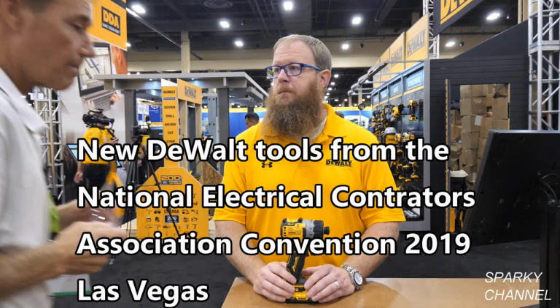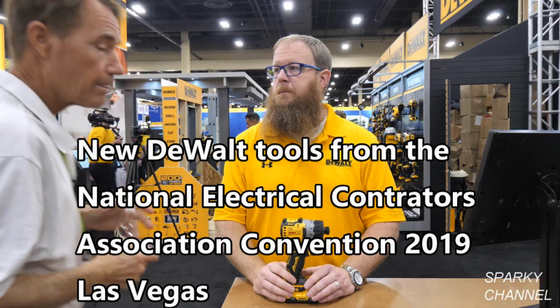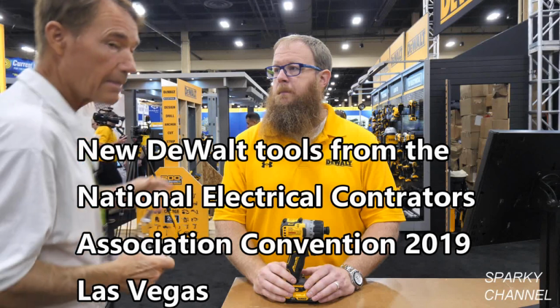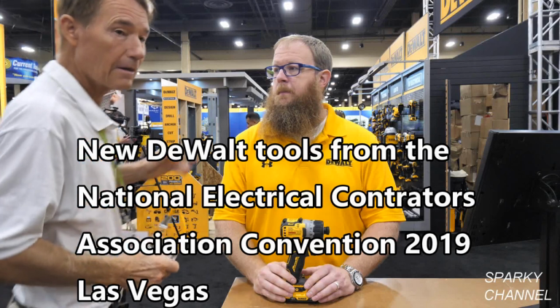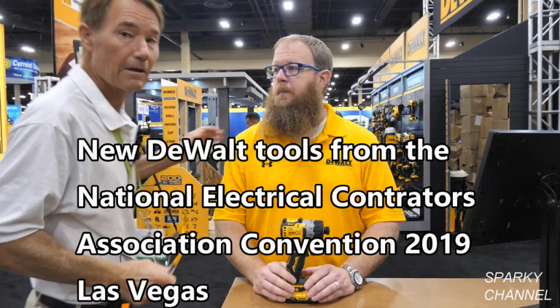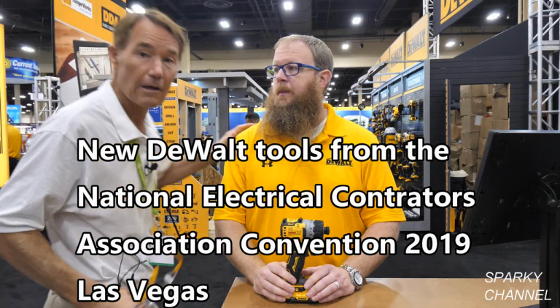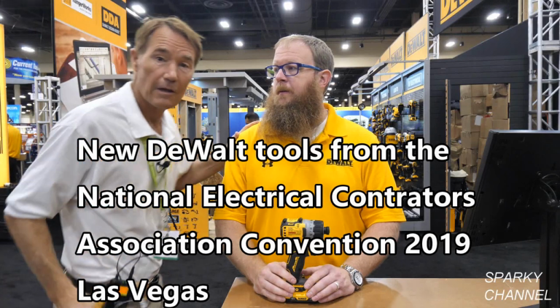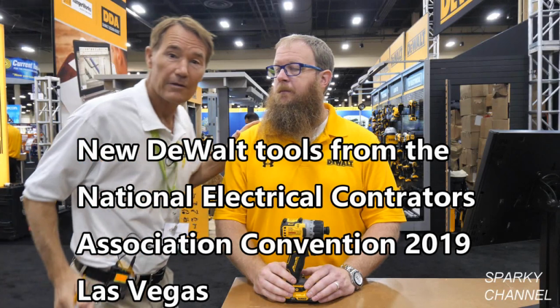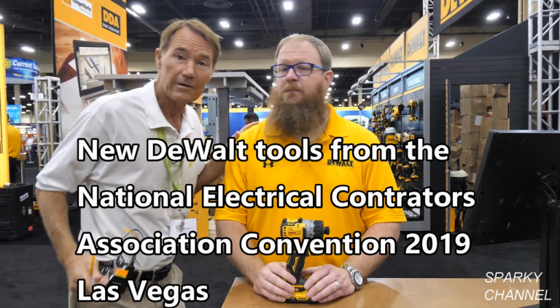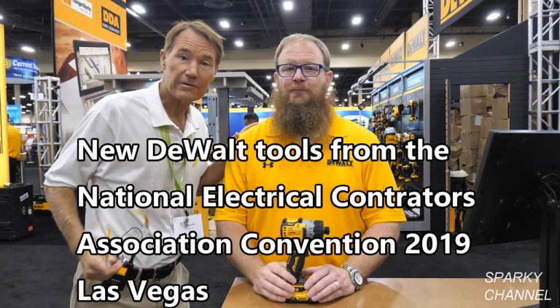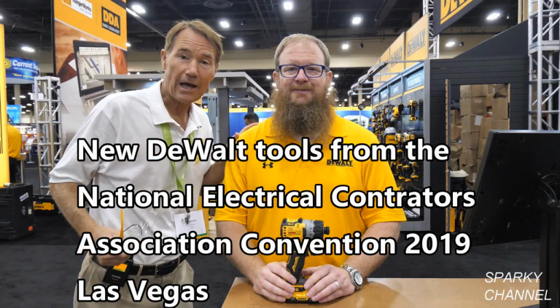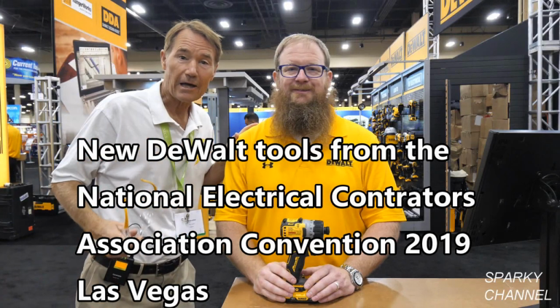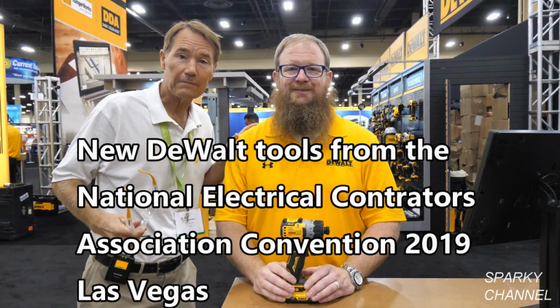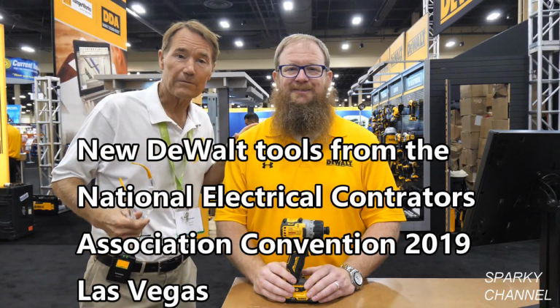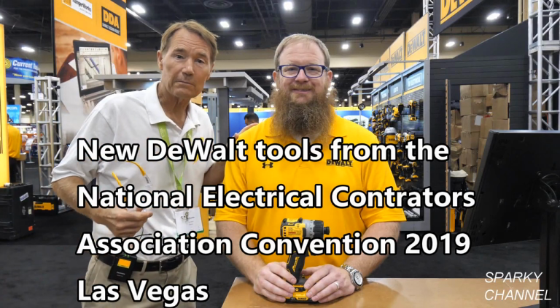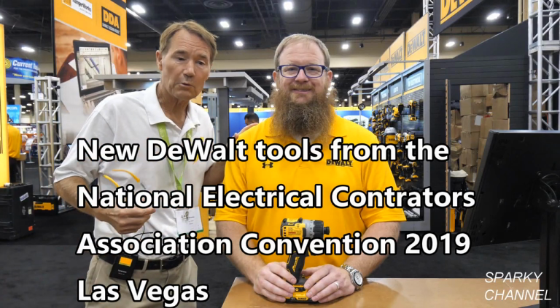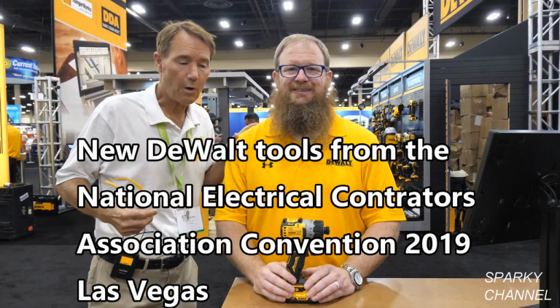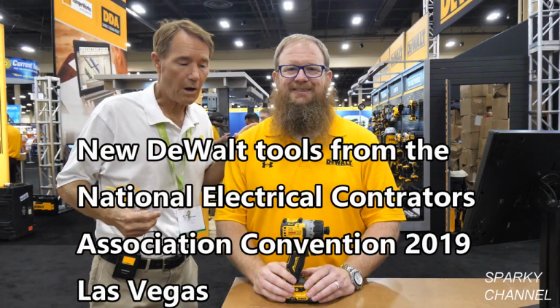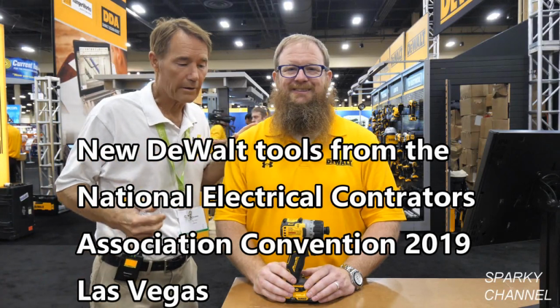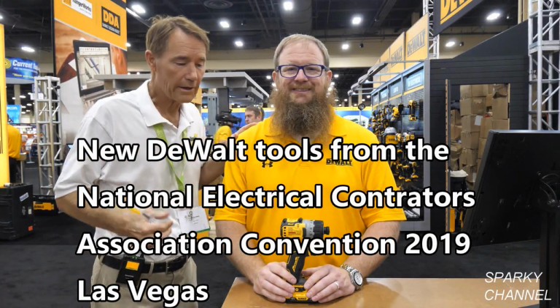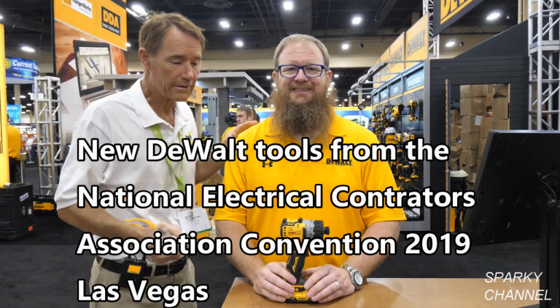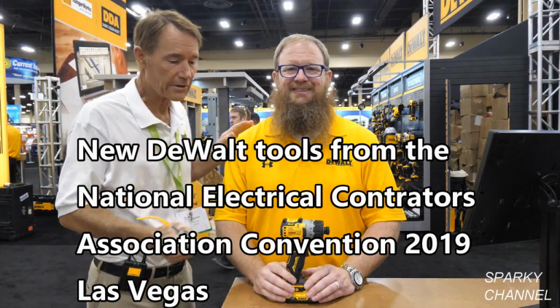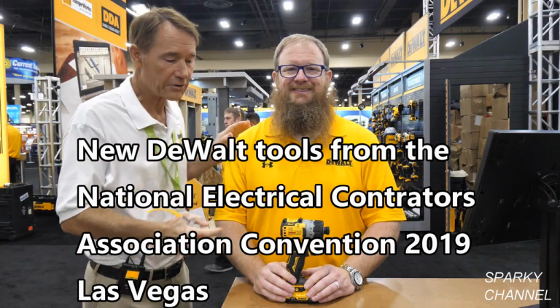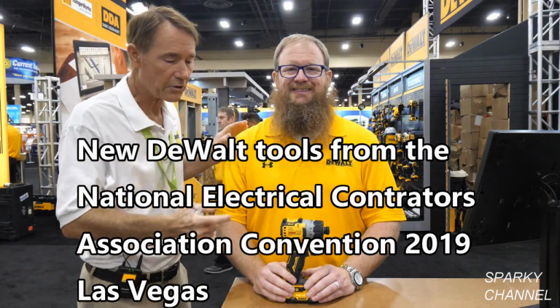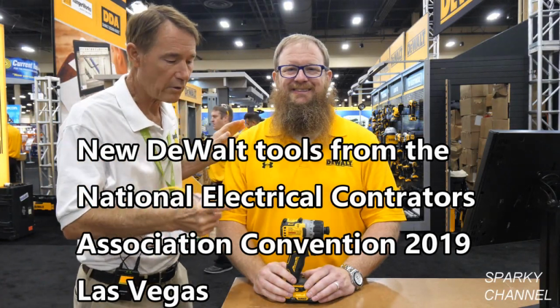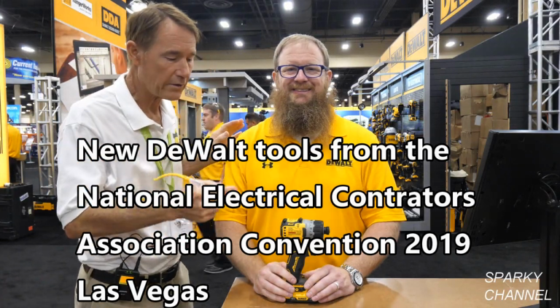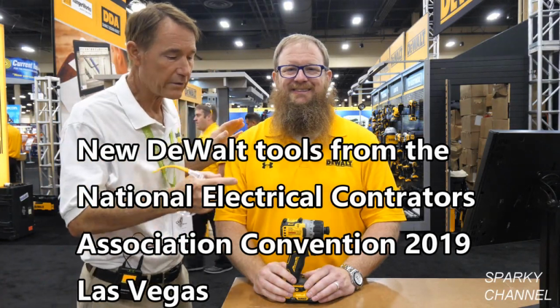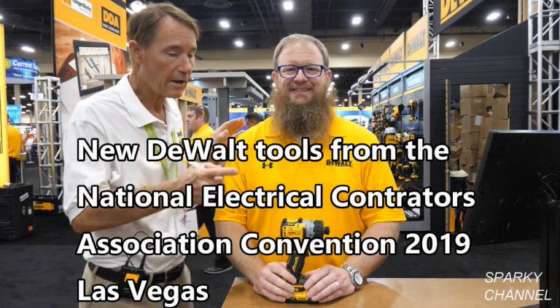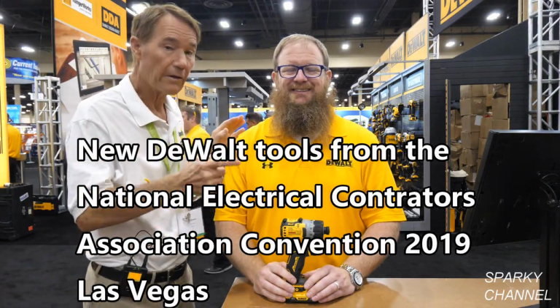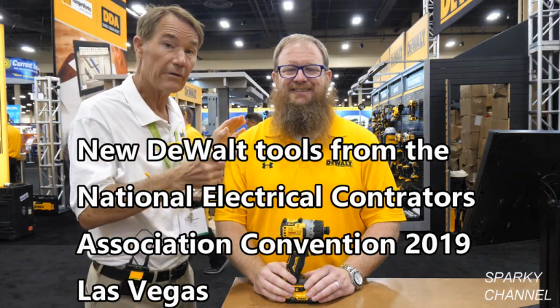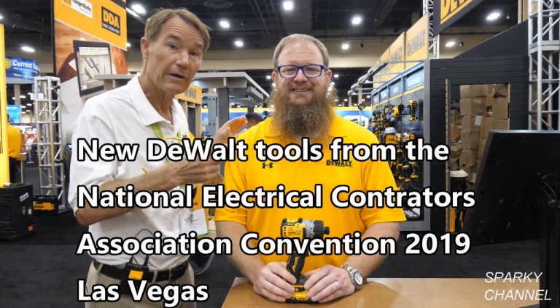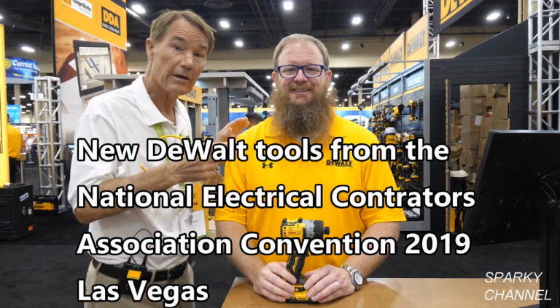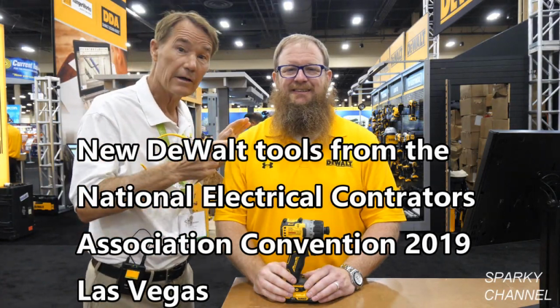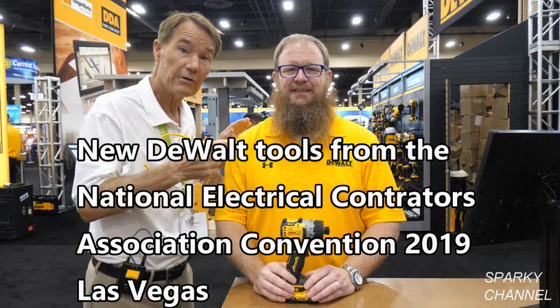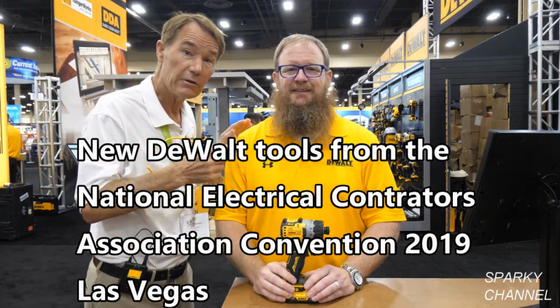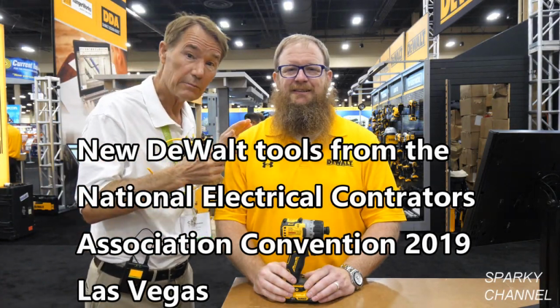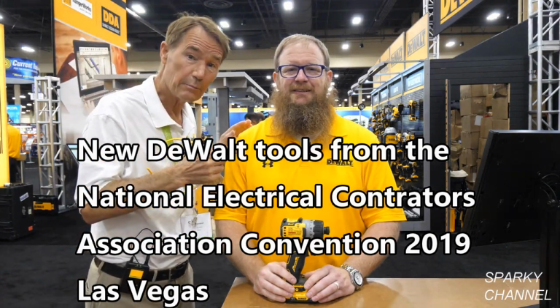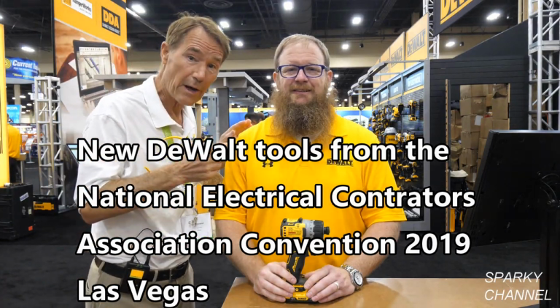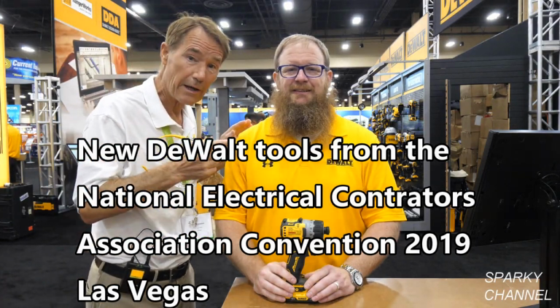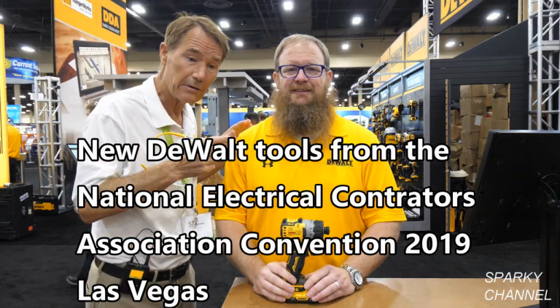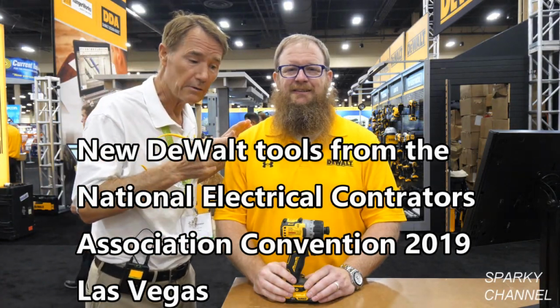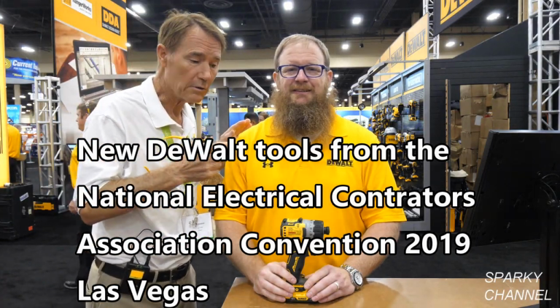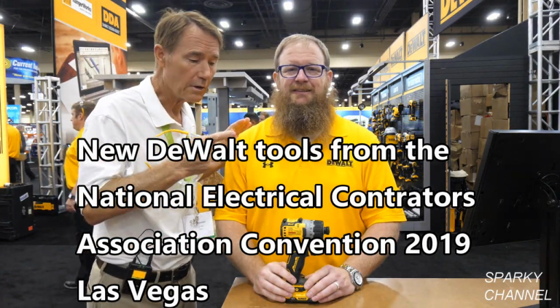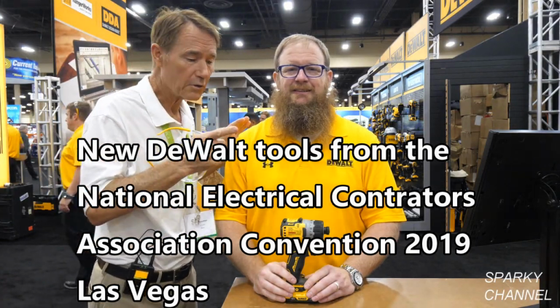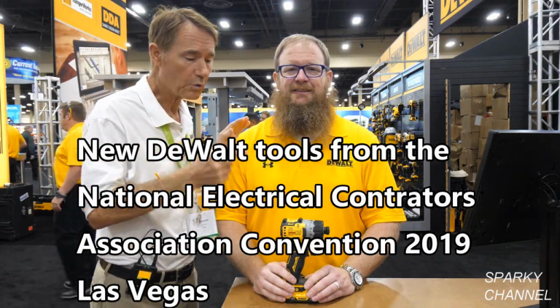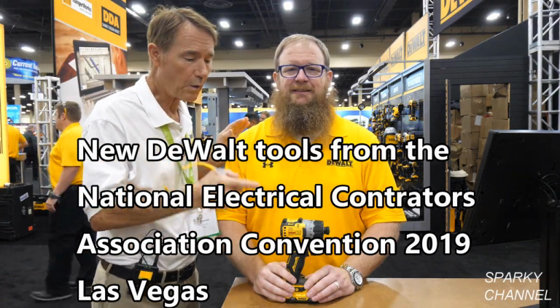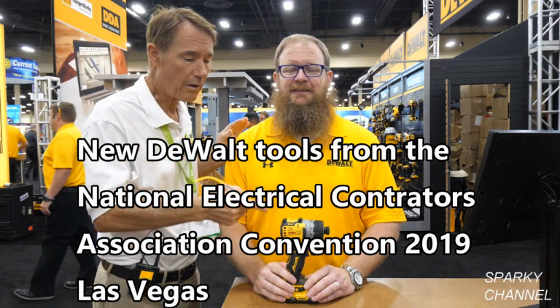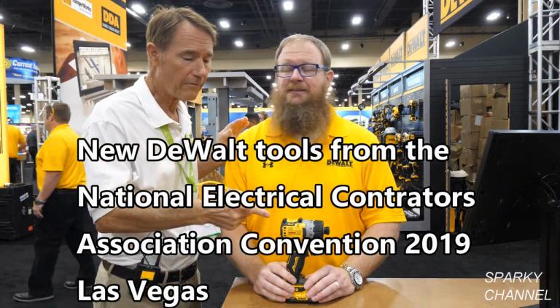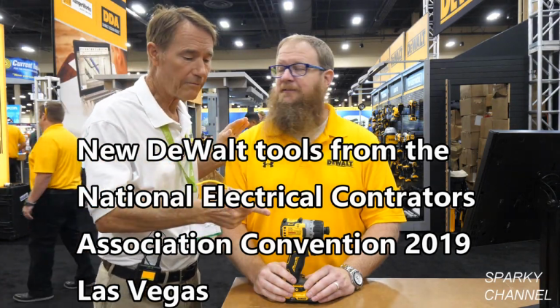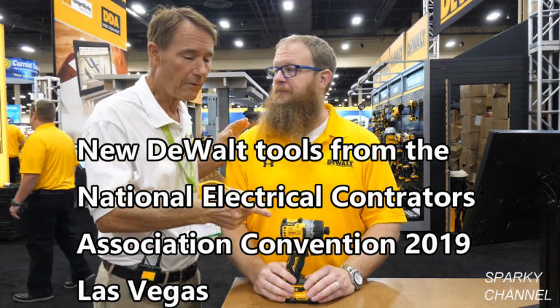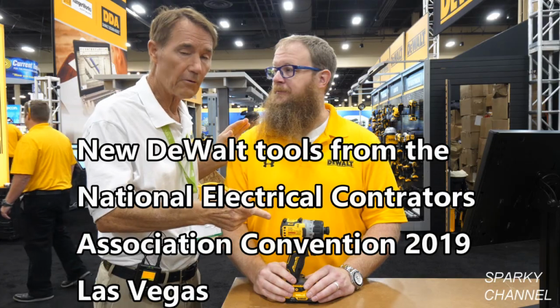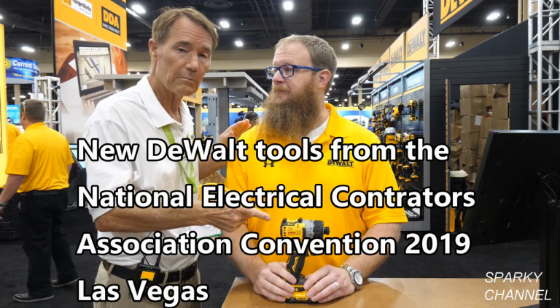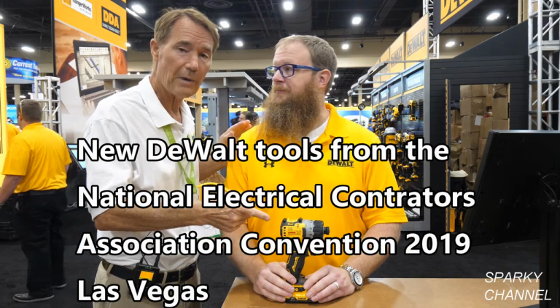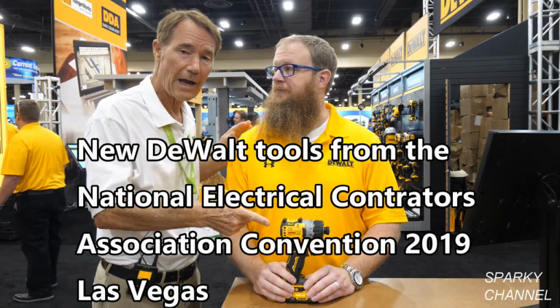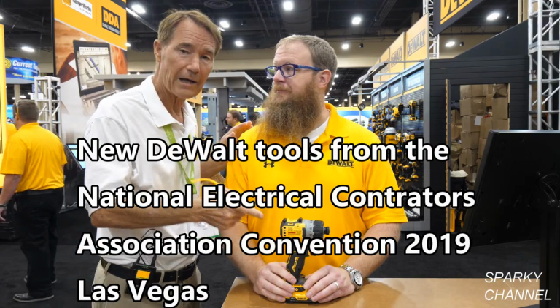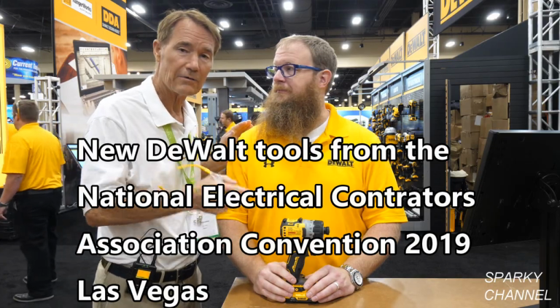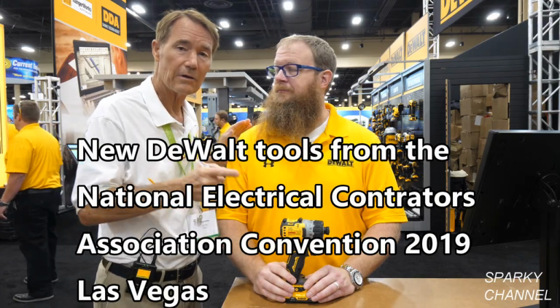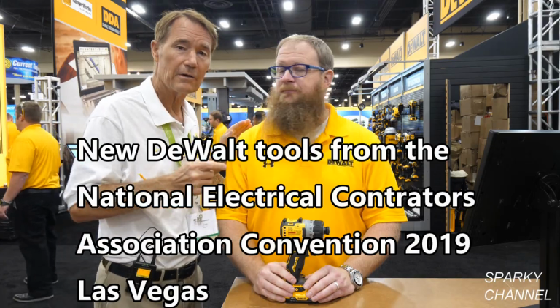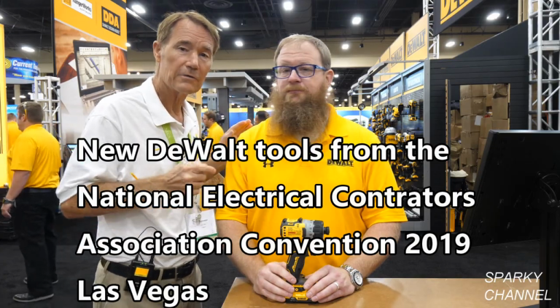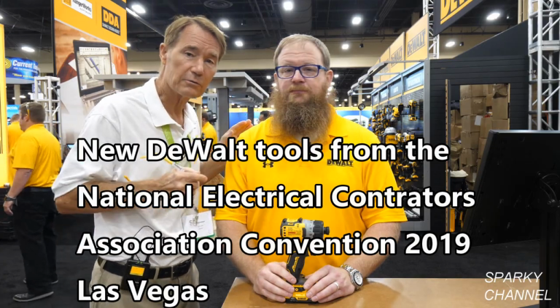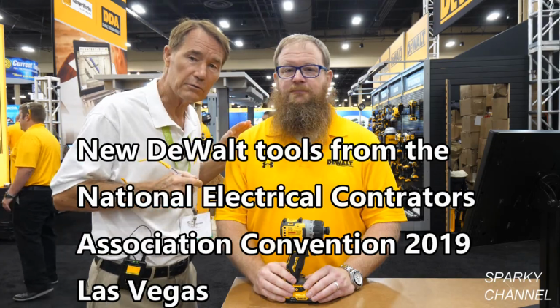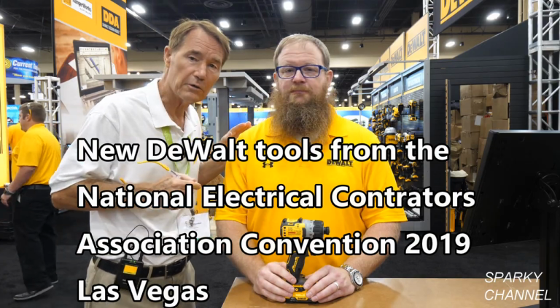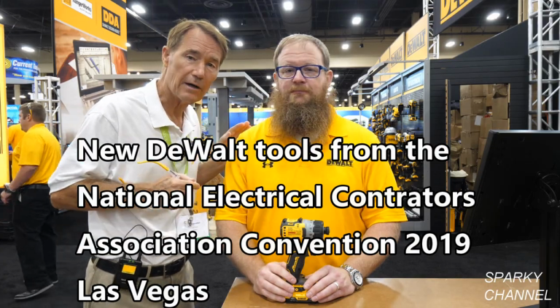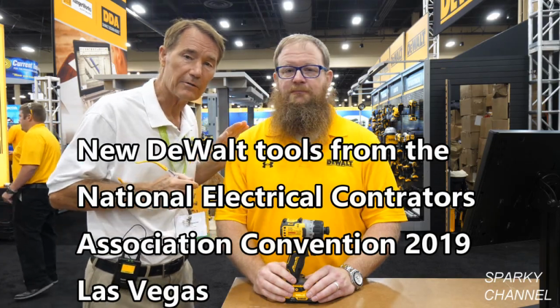This is Adam from DeWalt and he's going to show us the brand new 12 volt max screwdriver.